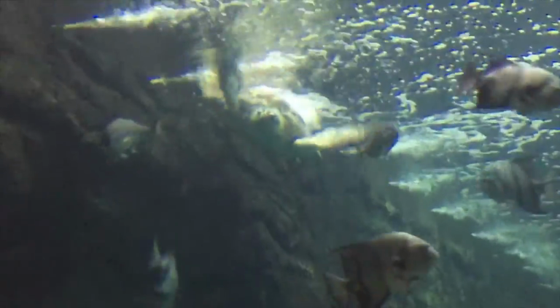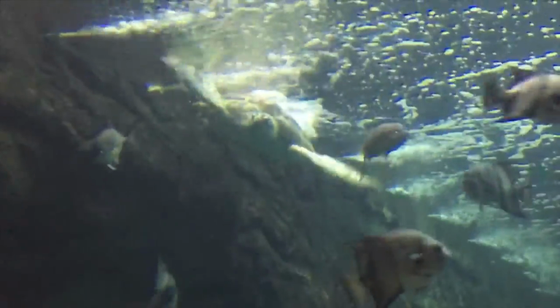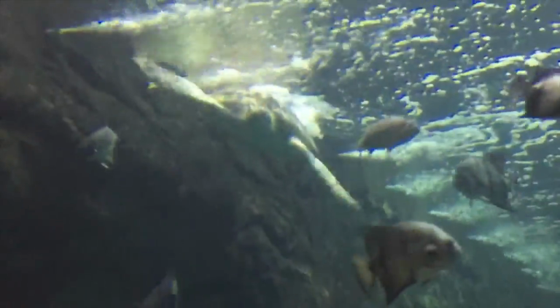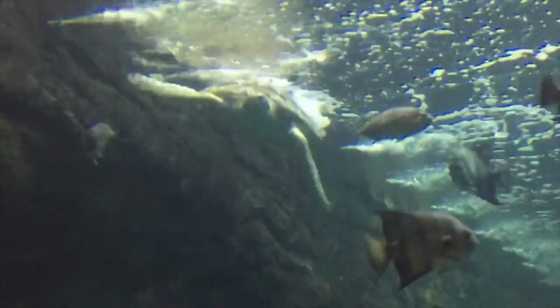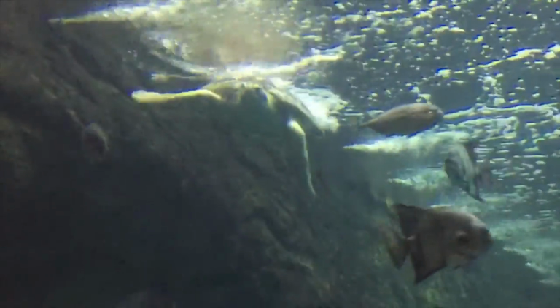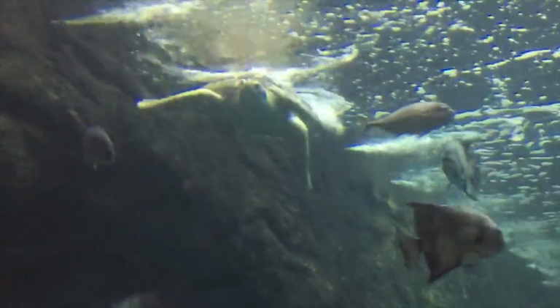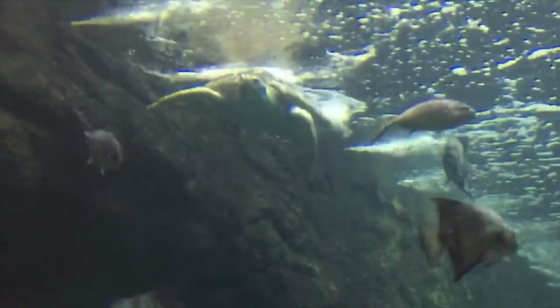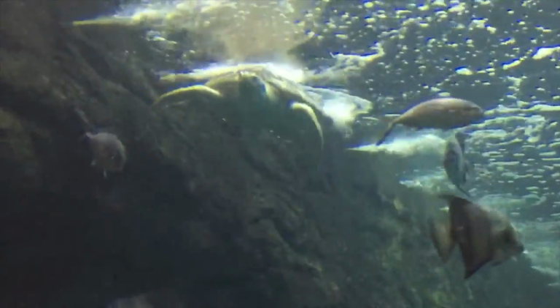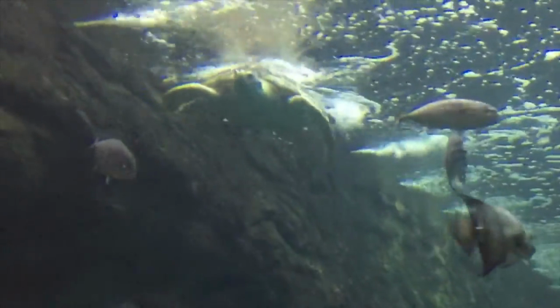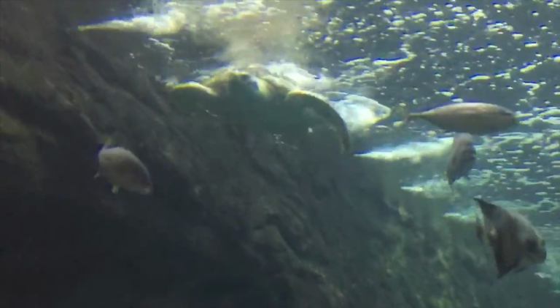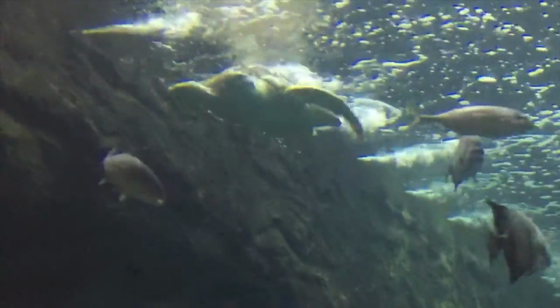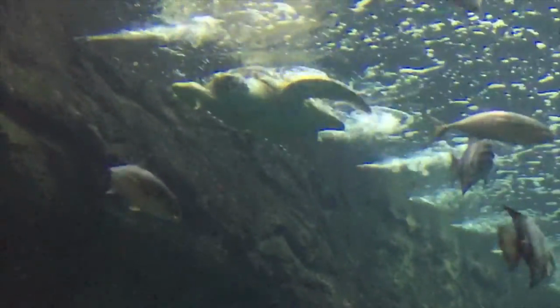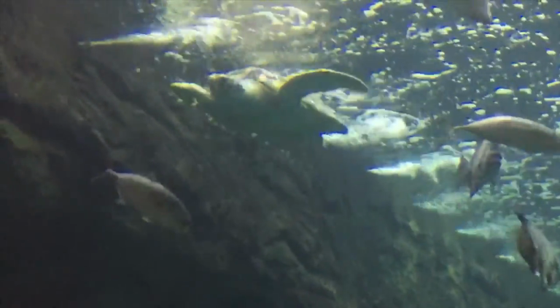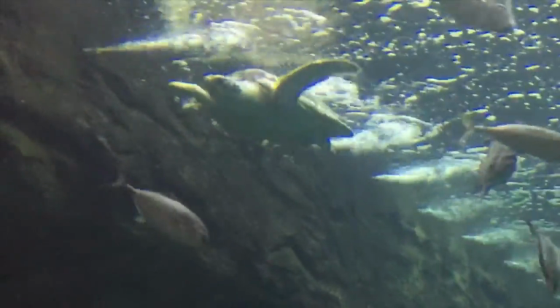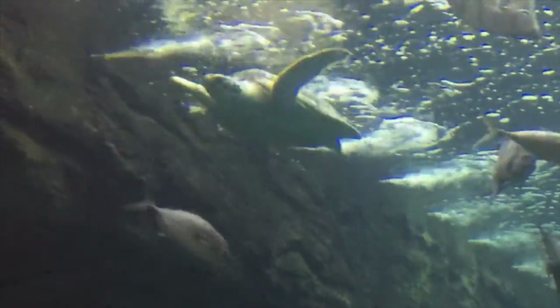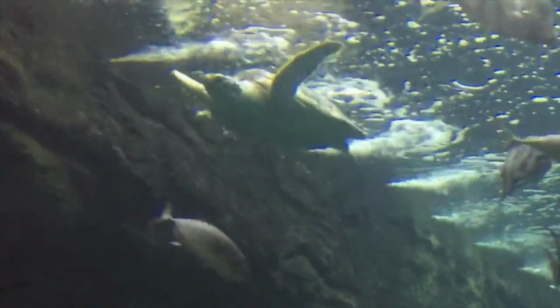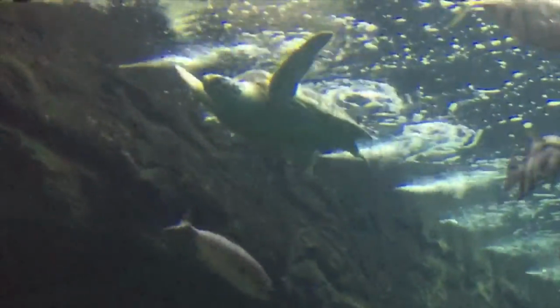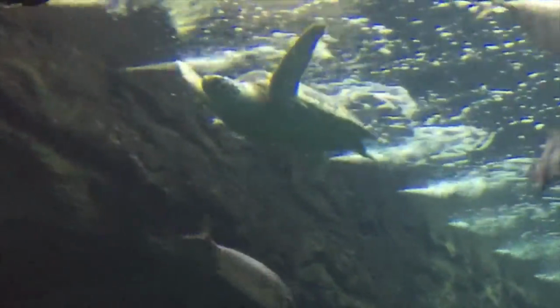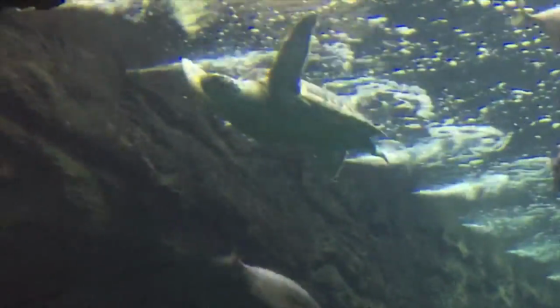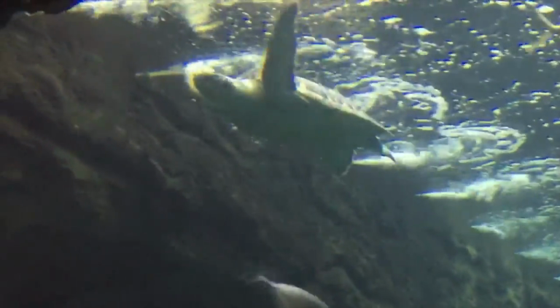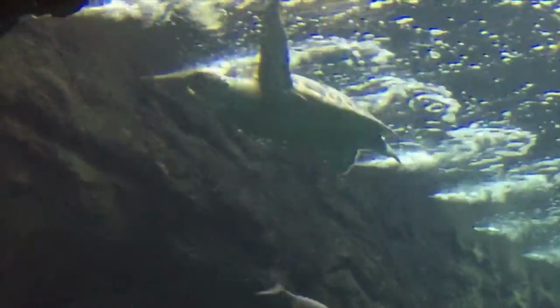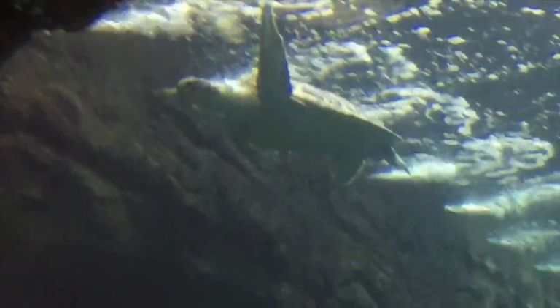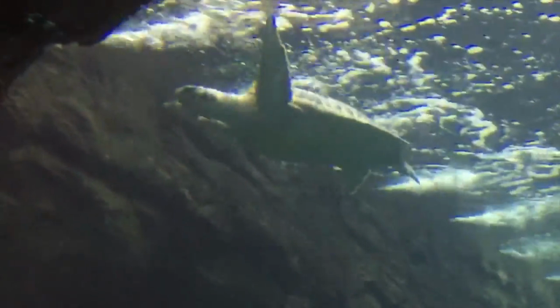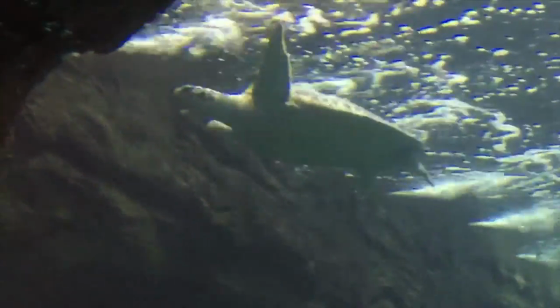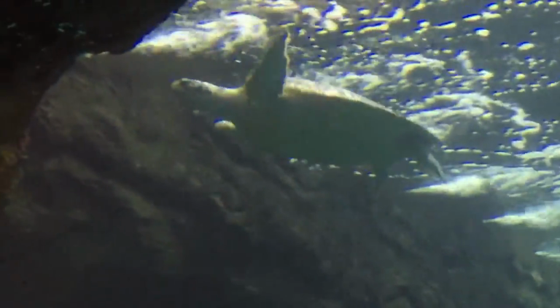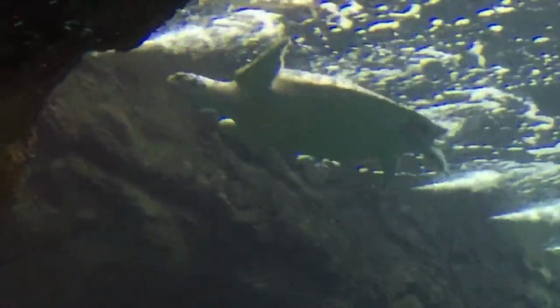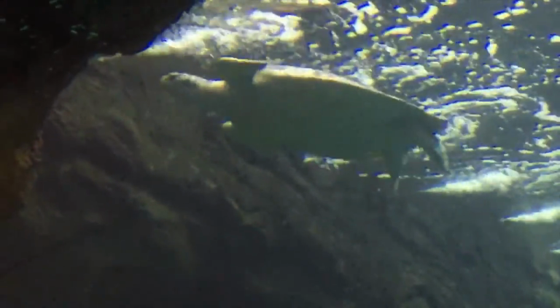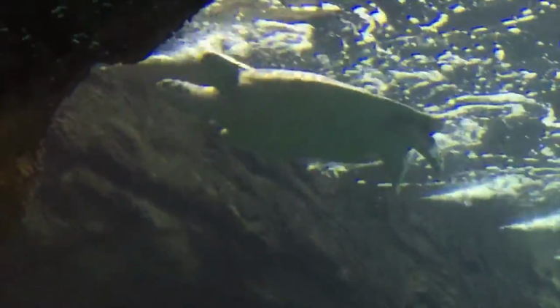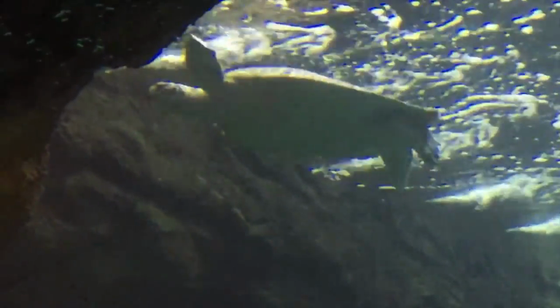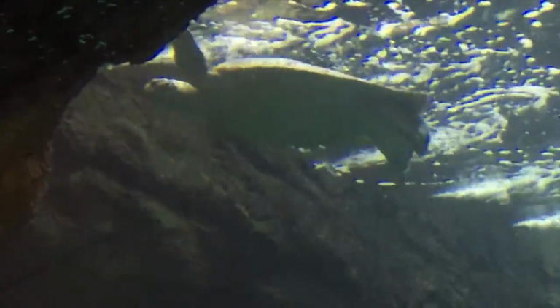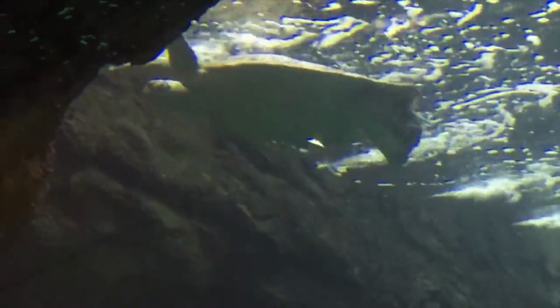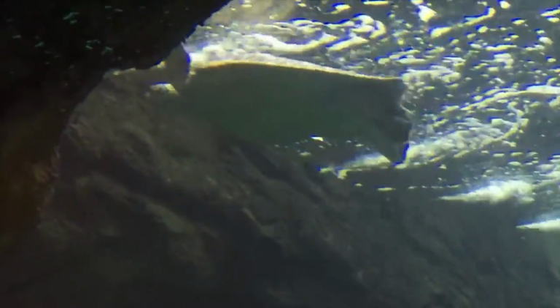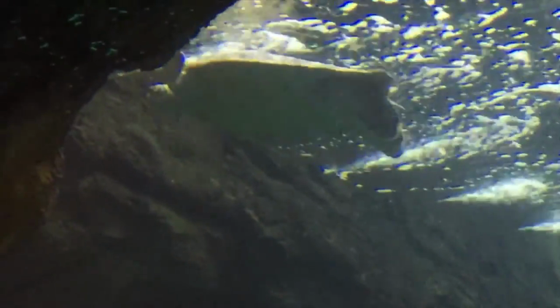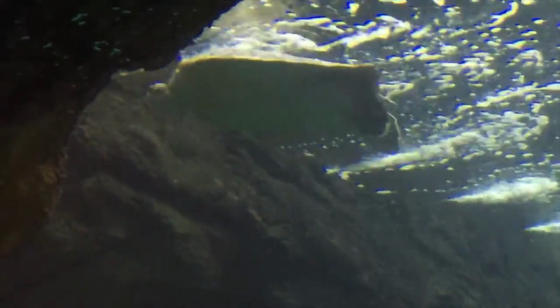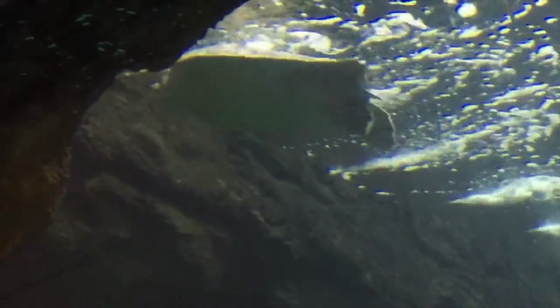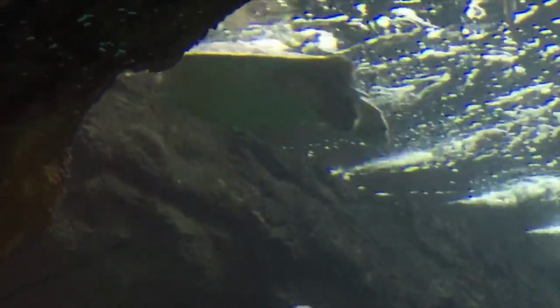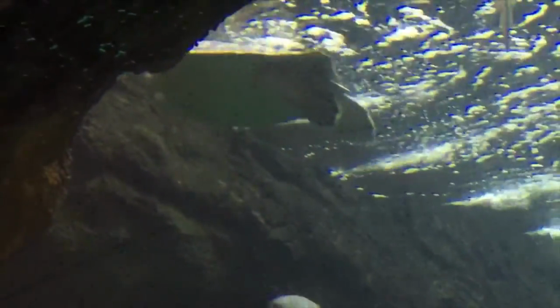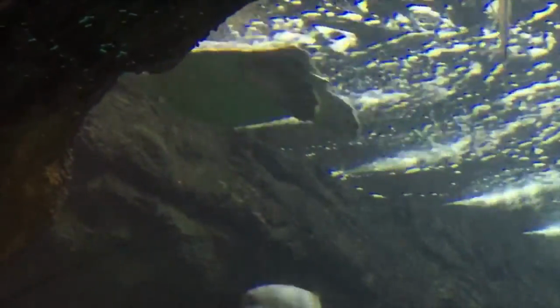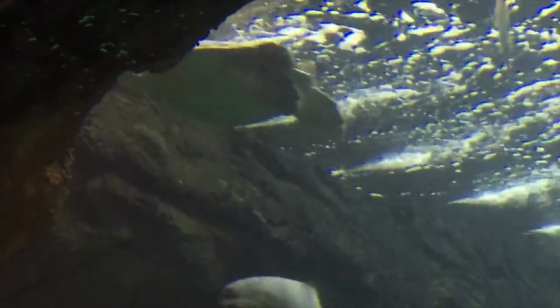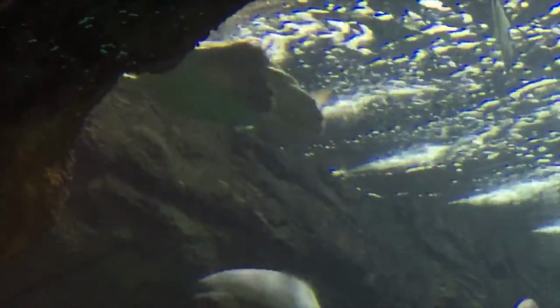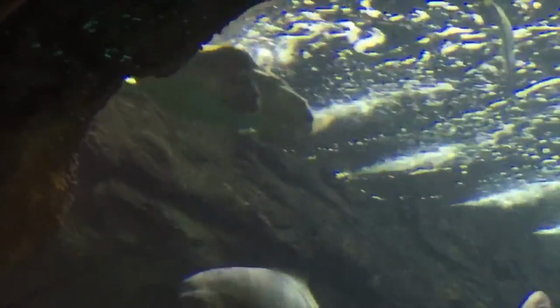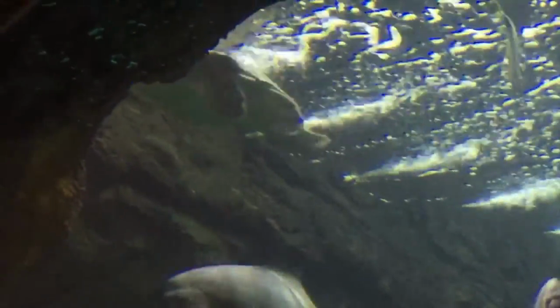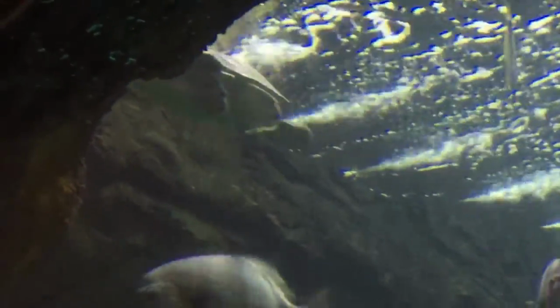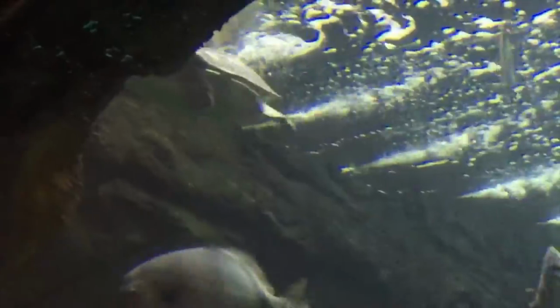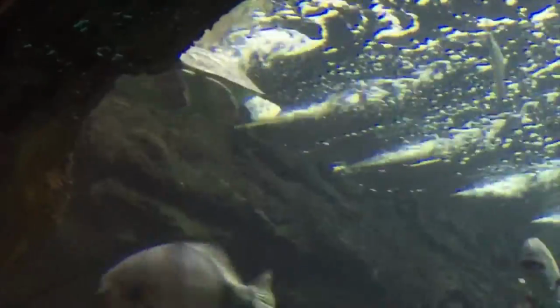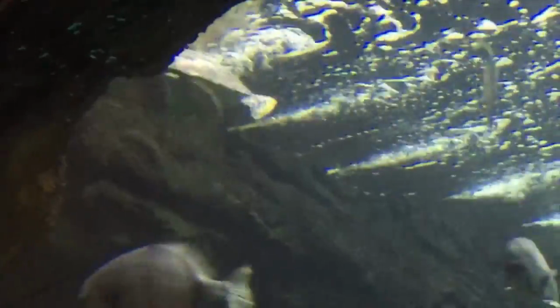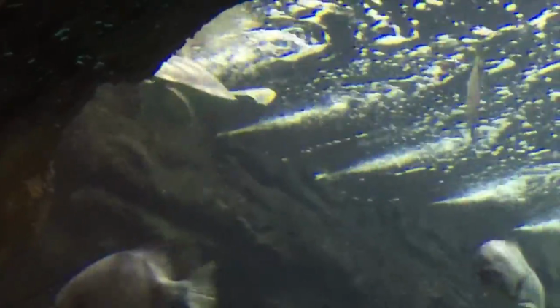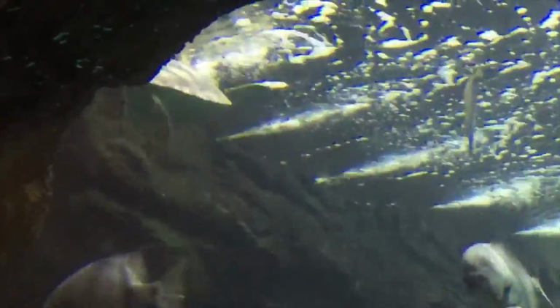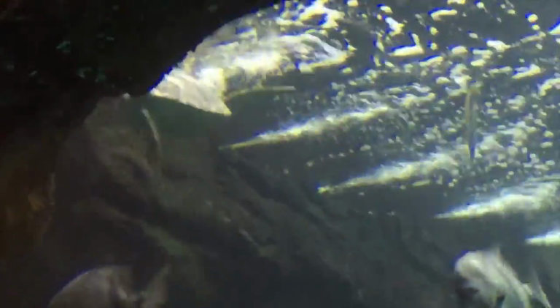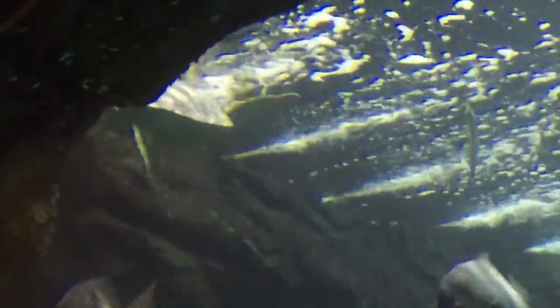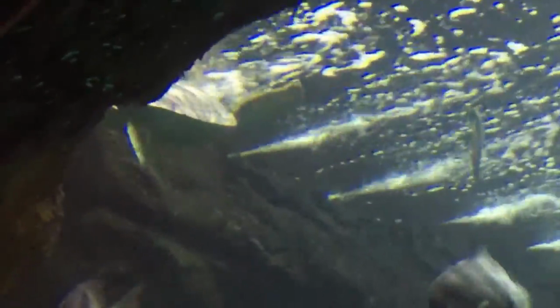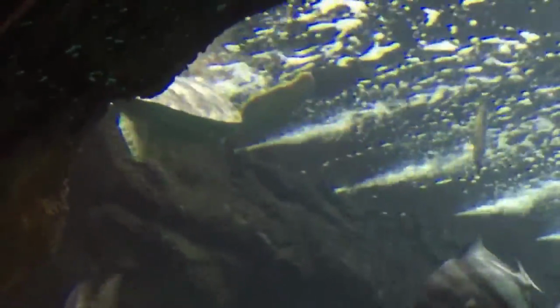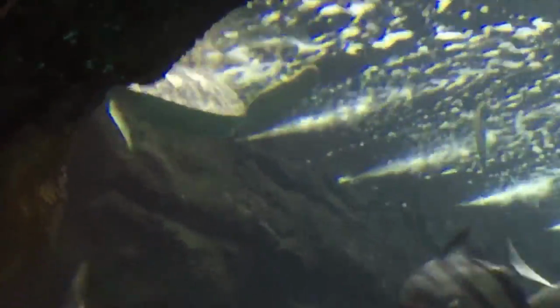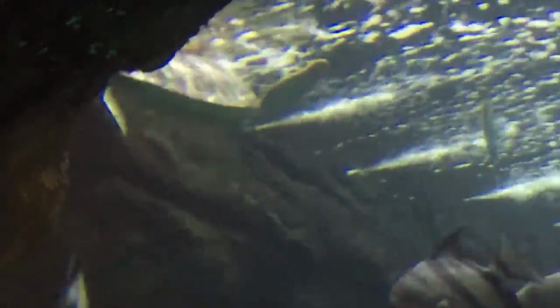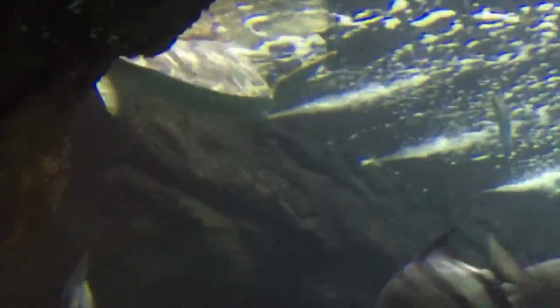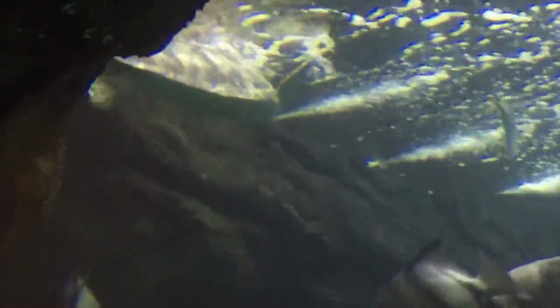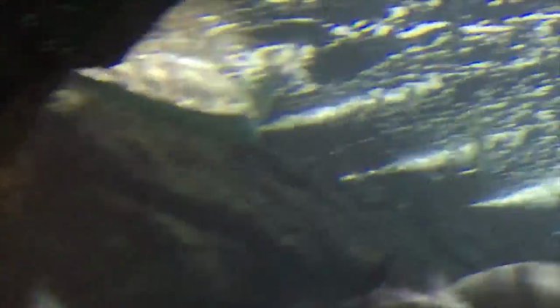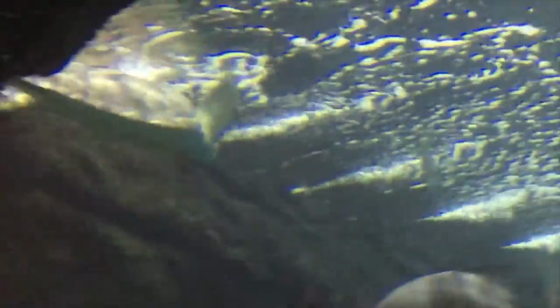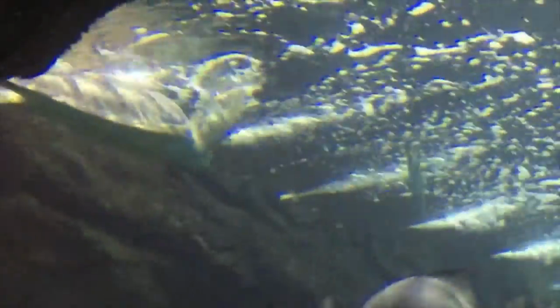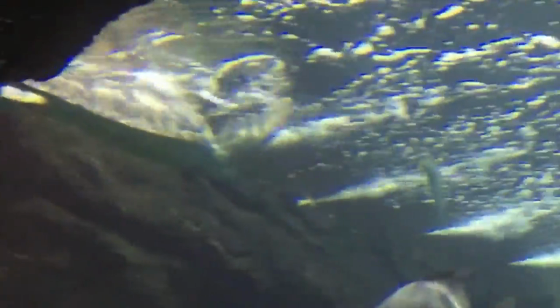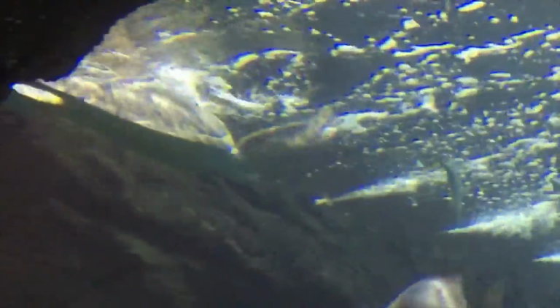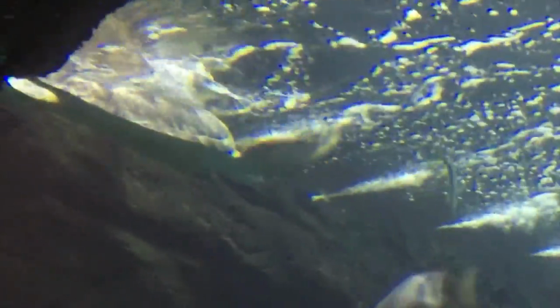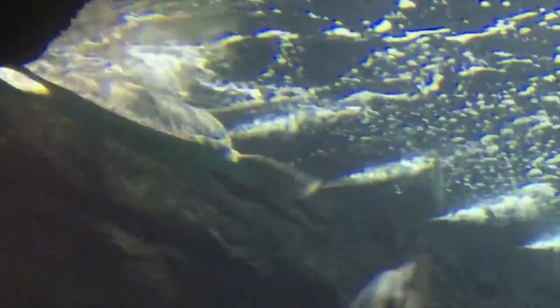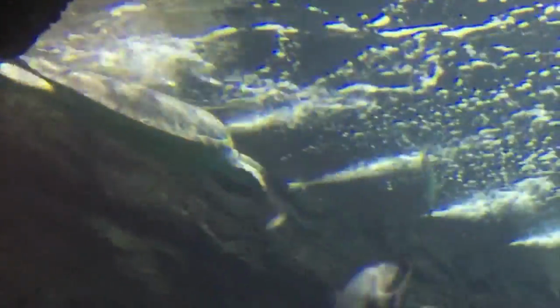Let's move on to more marine life. This tank is full of fish, sharks, and even a sea turtle. Do you think this is what the deep blue looks like?